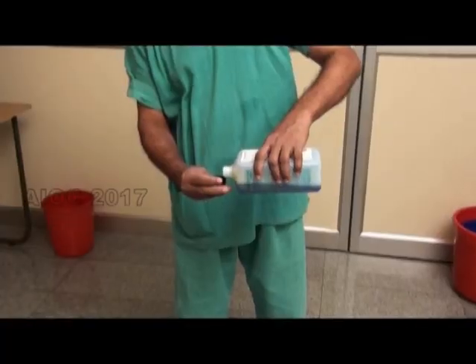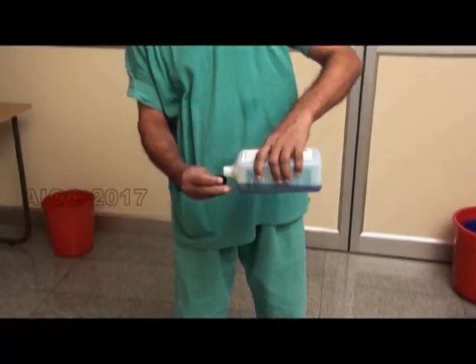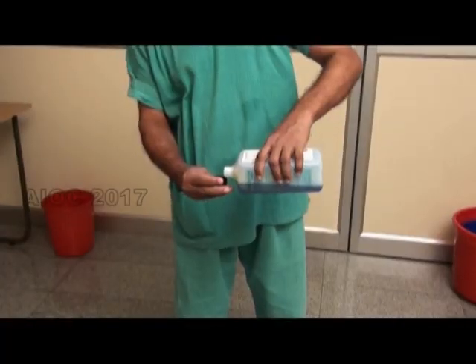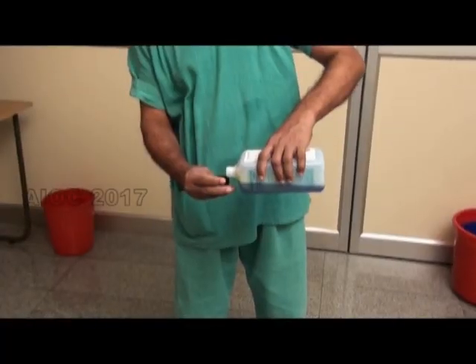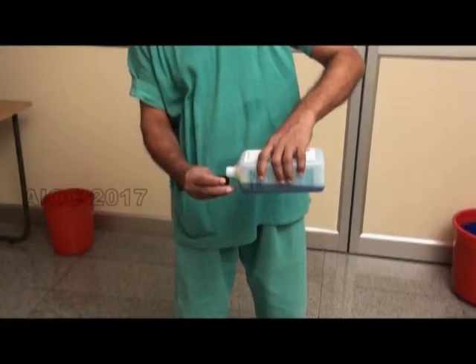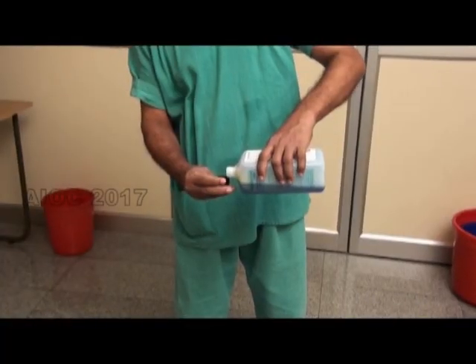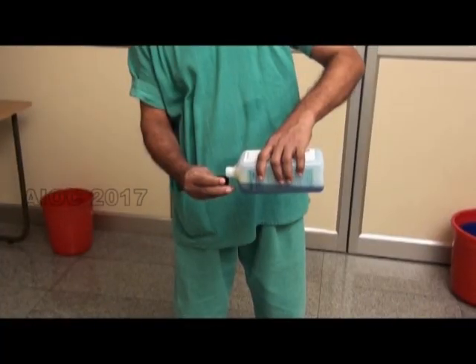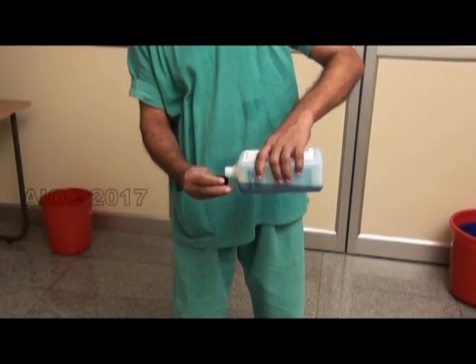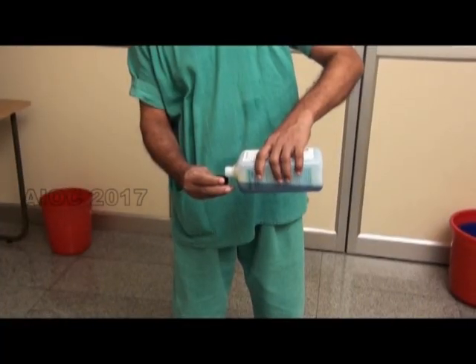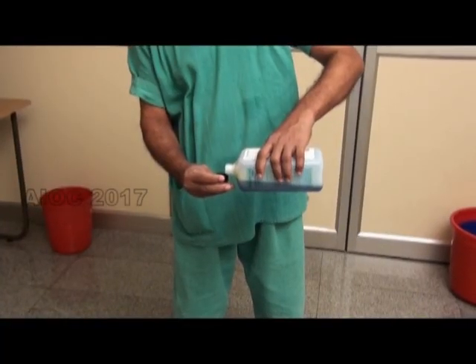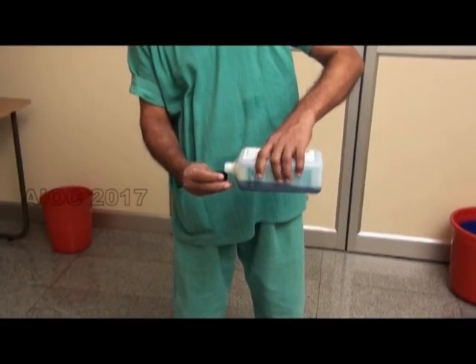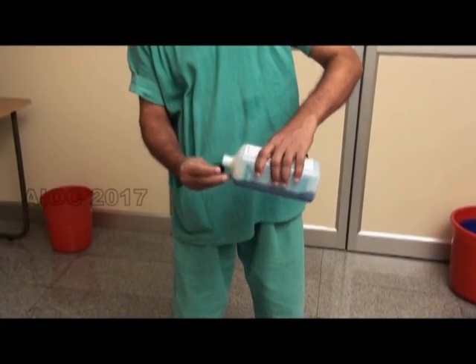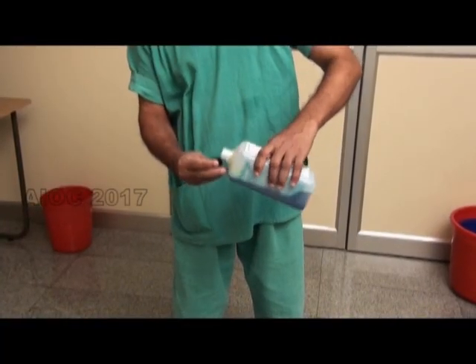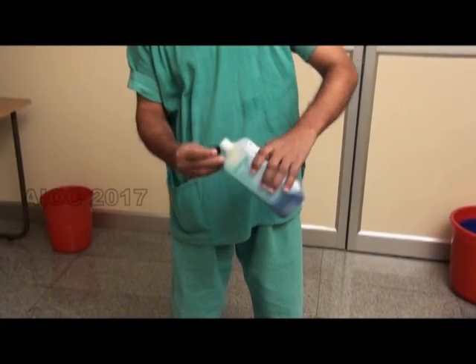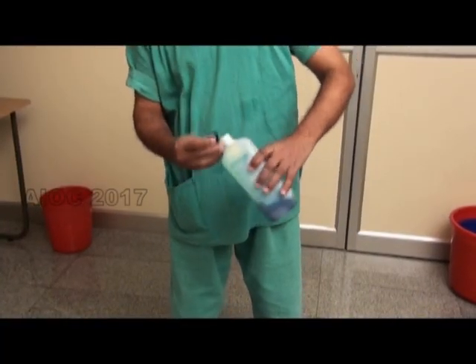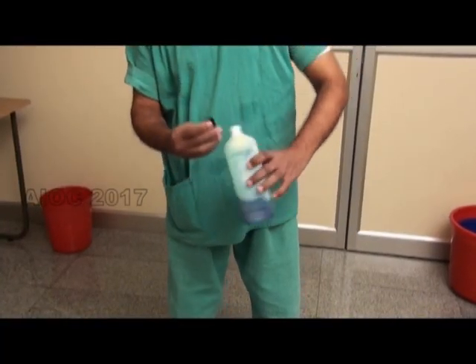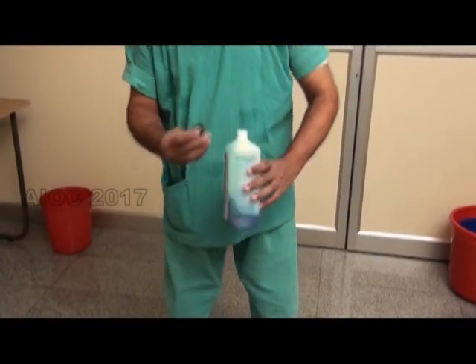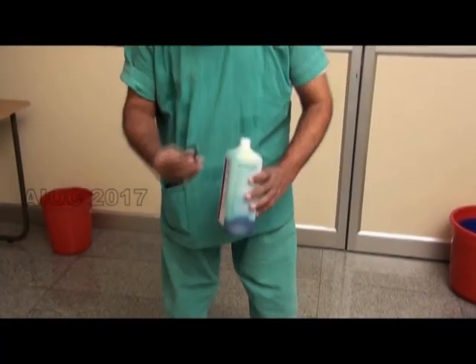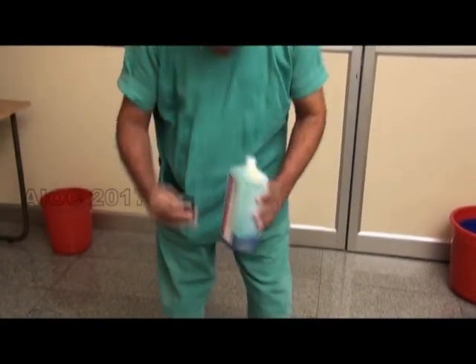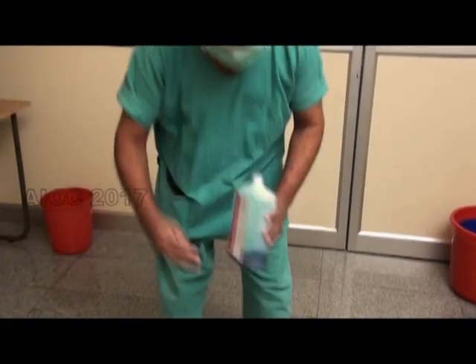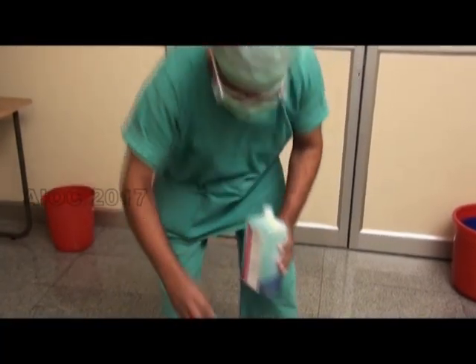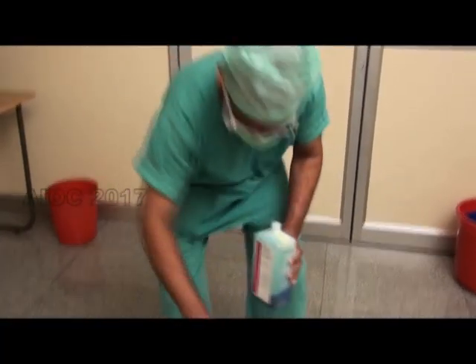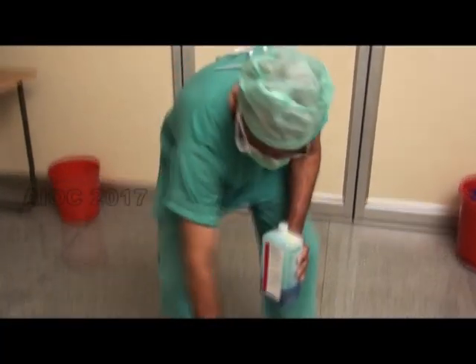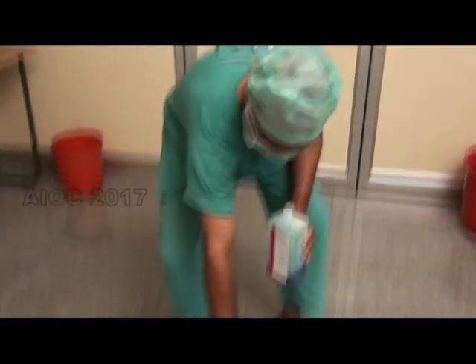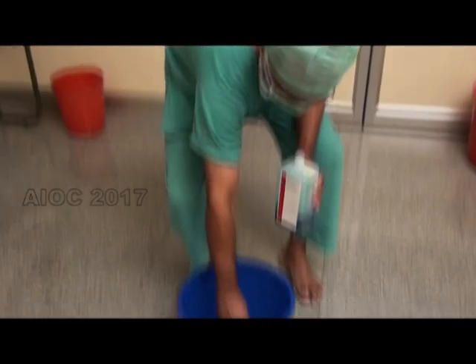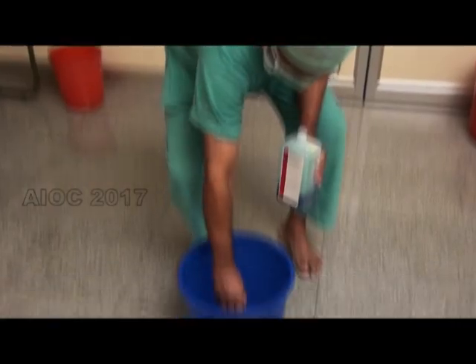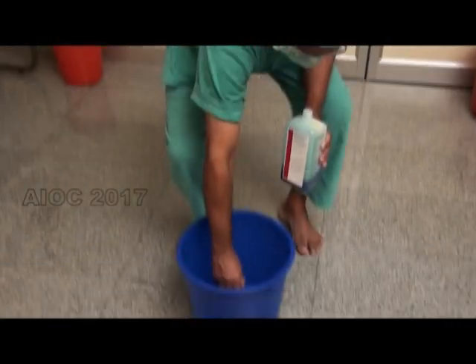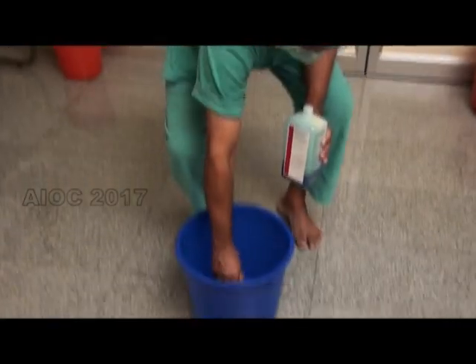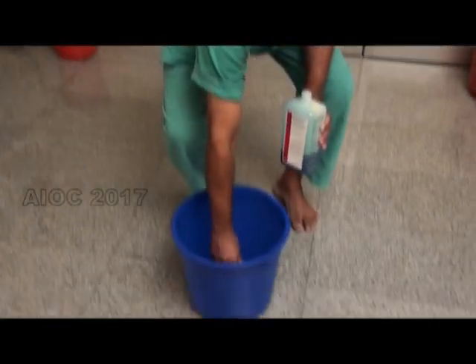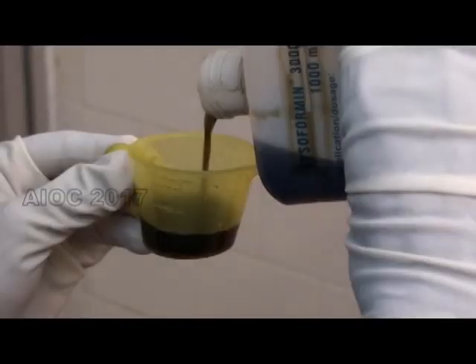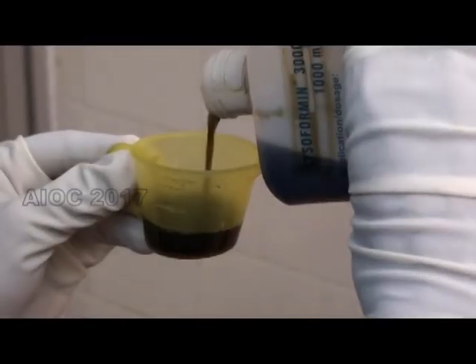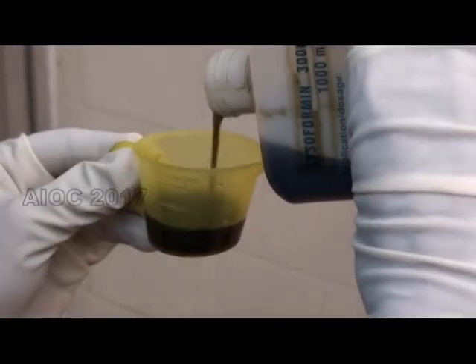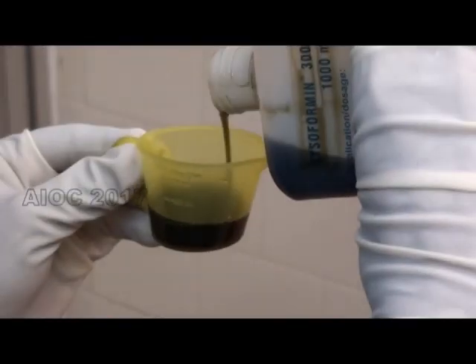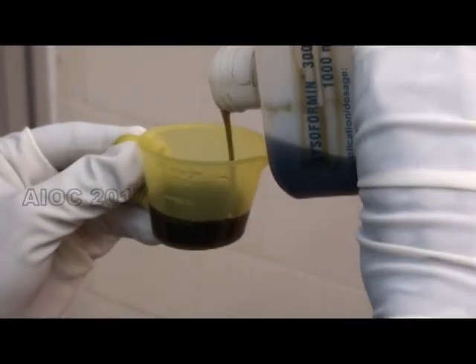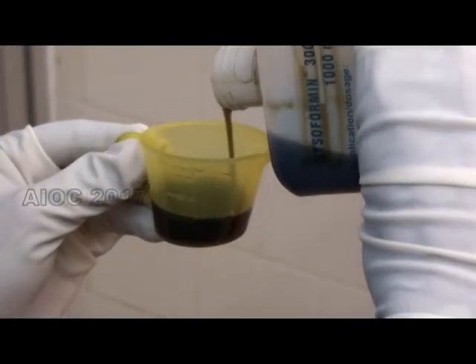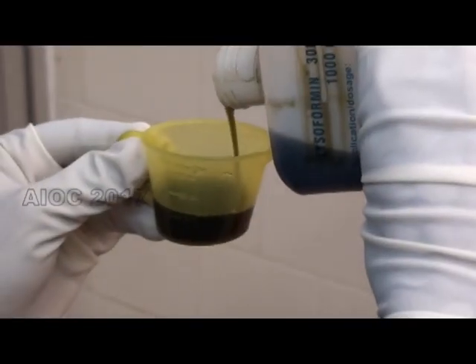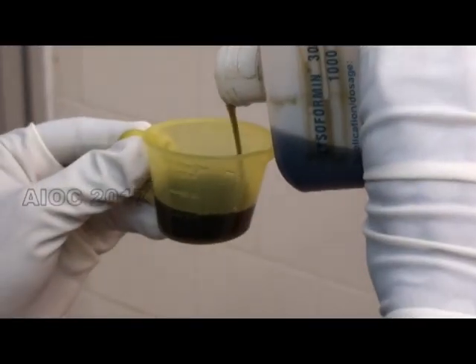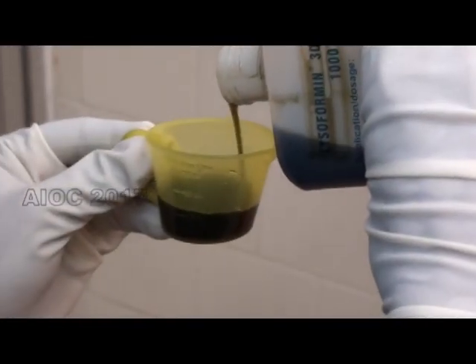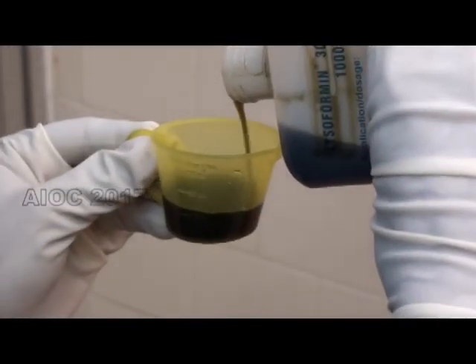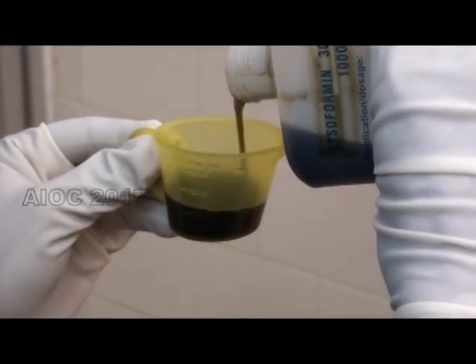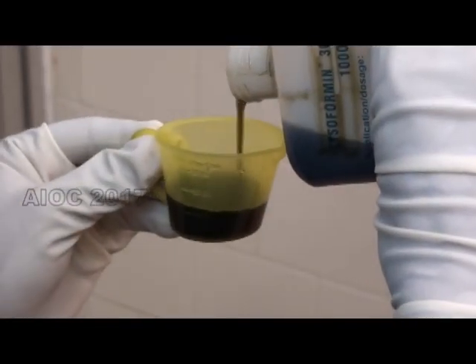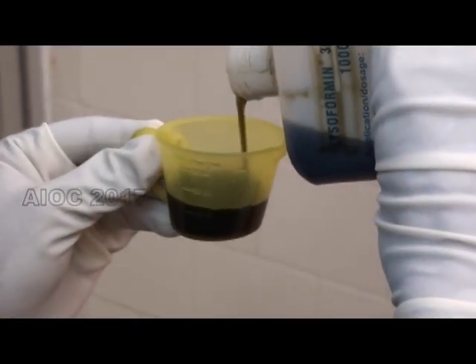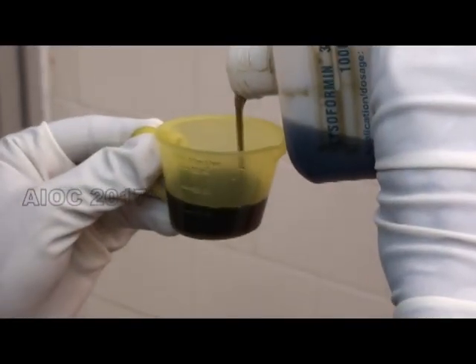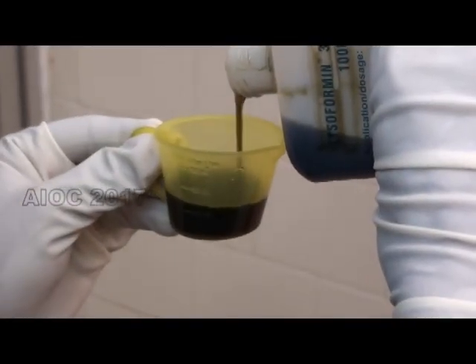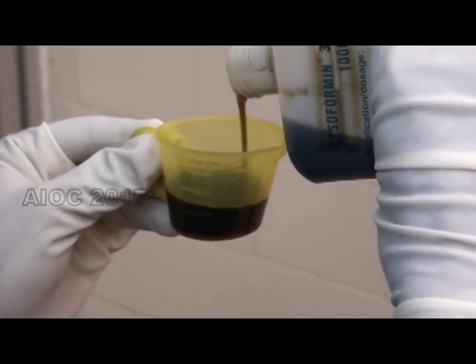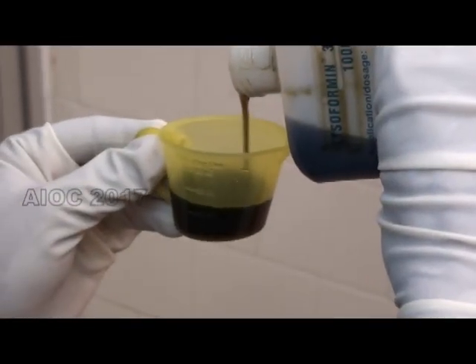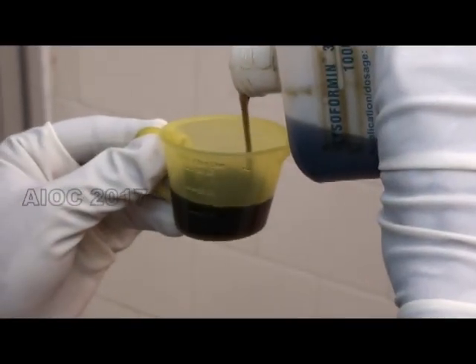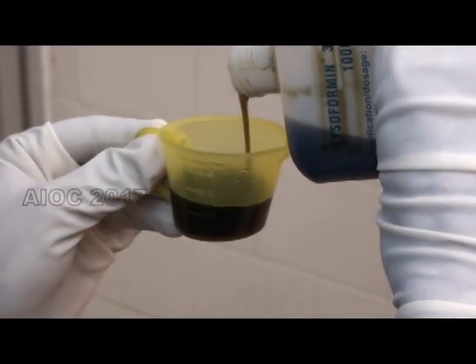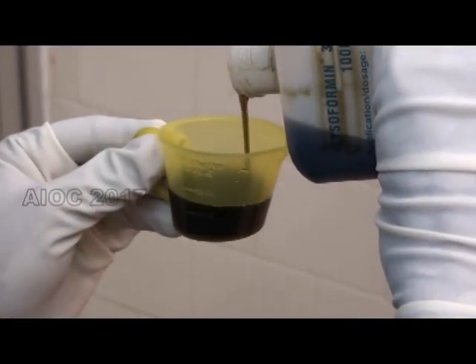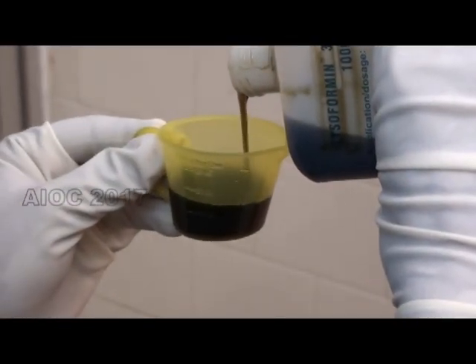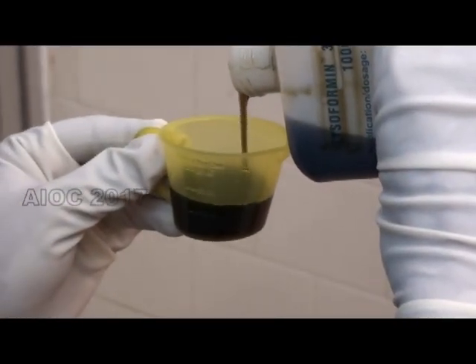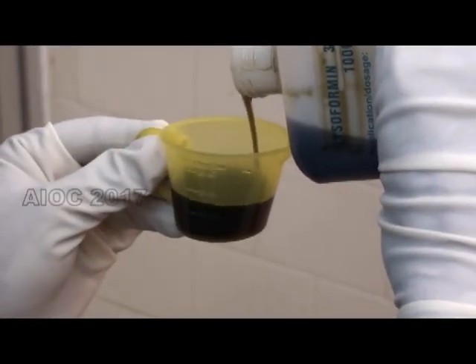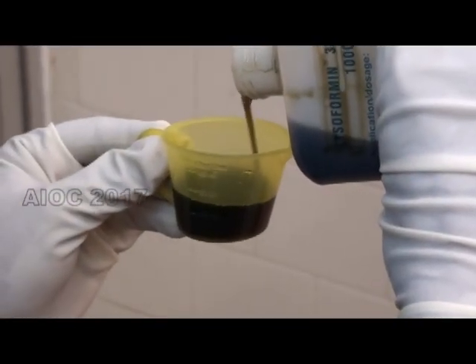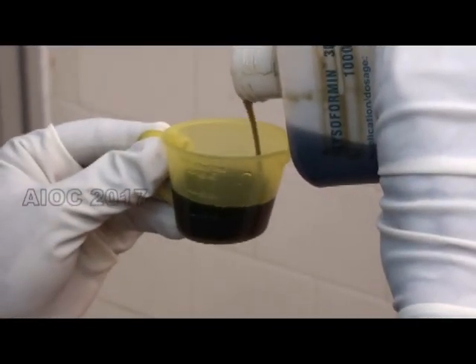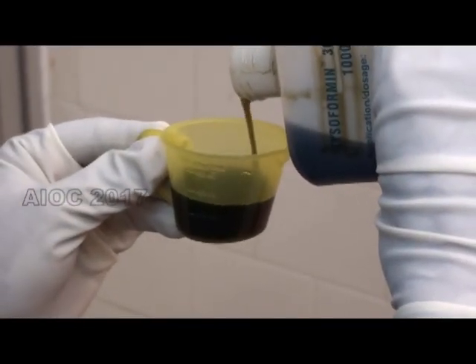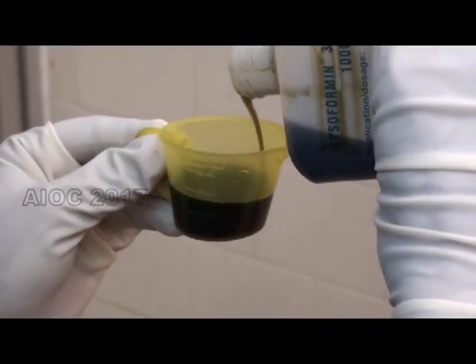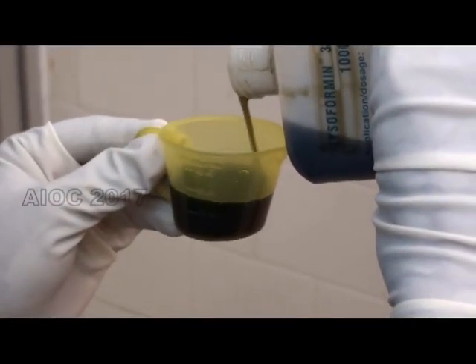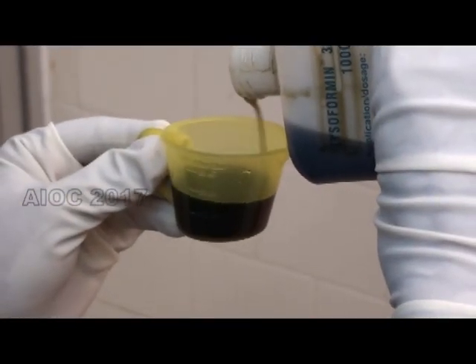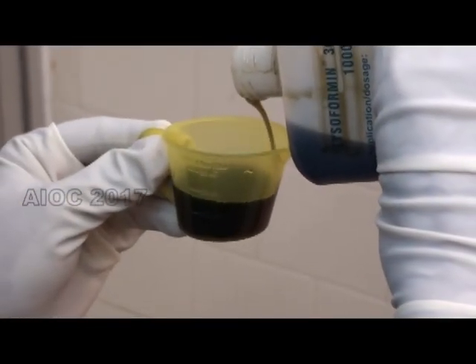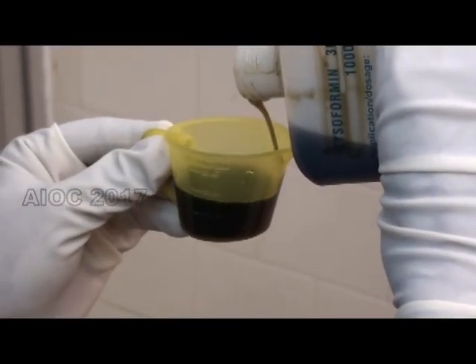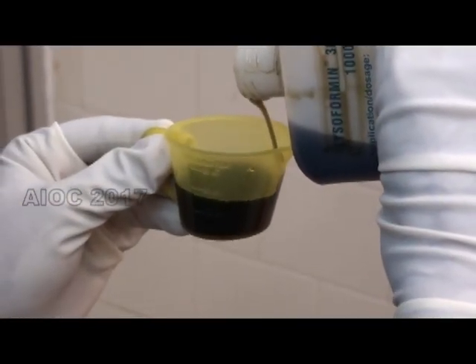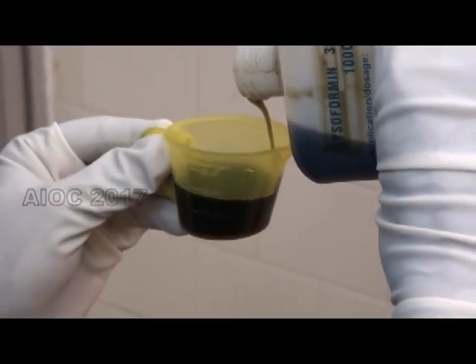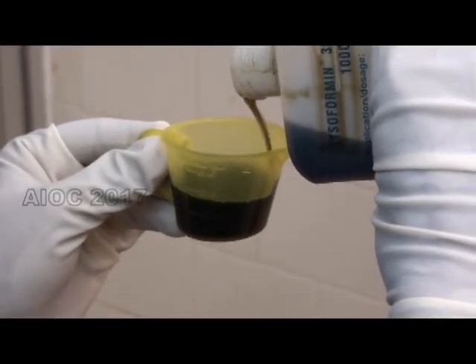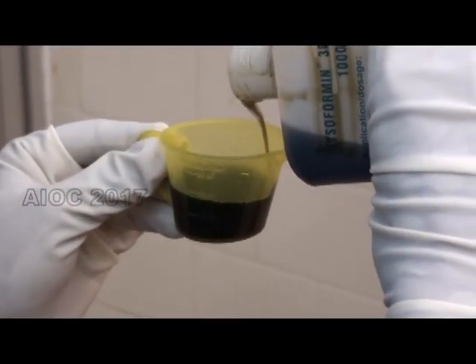A wet sterilized pack is never considered sterile. A proper autoclave indicator has to be used. When a surface disinfectant is used, it should be measured to ensure the desired concentration is achieved.